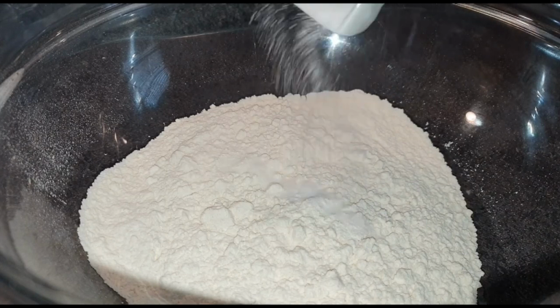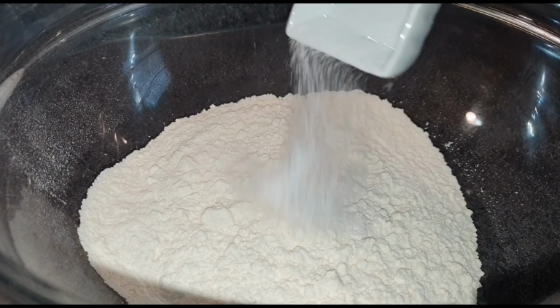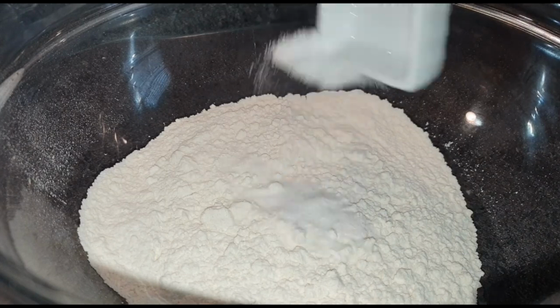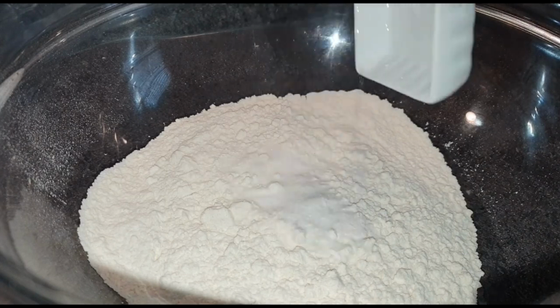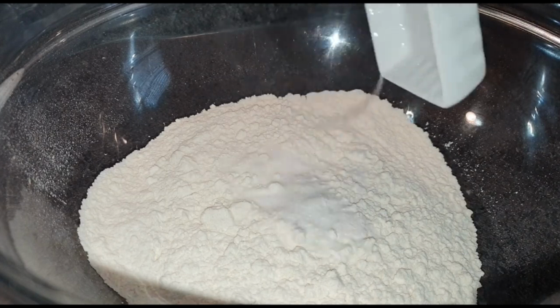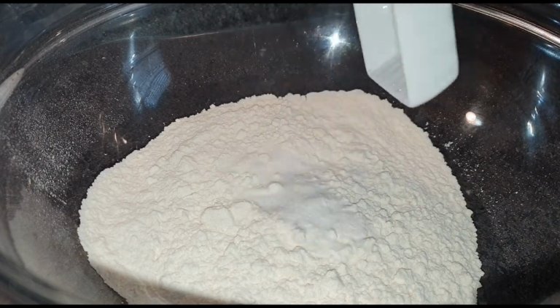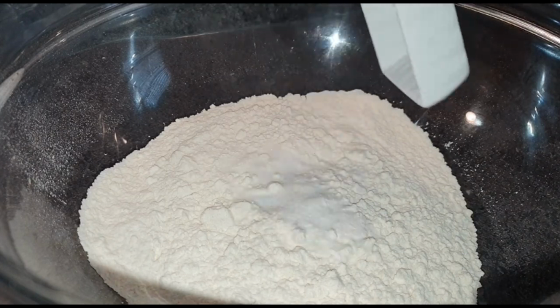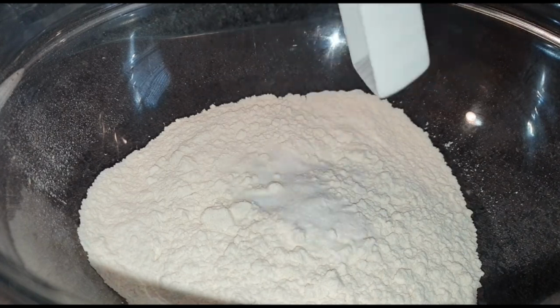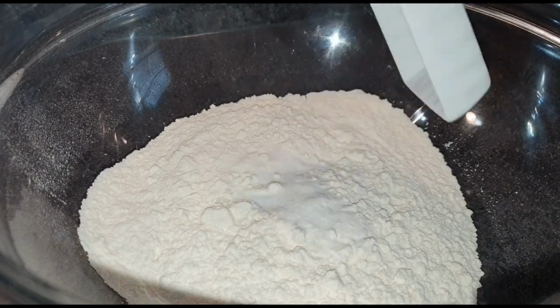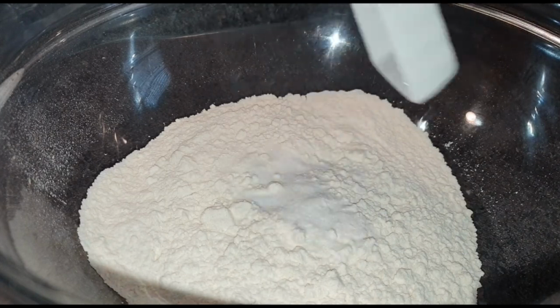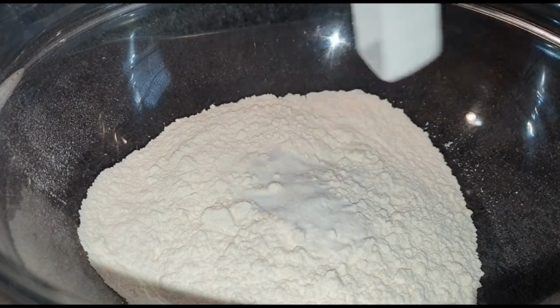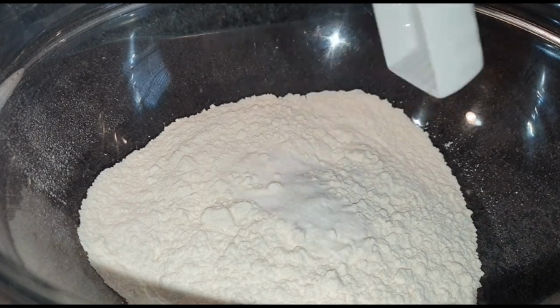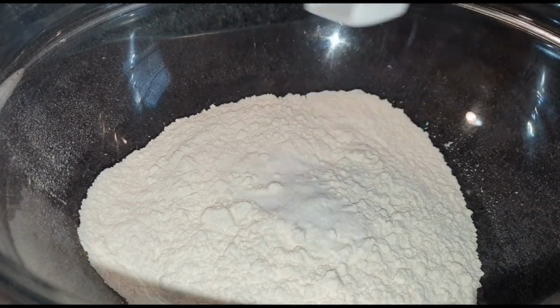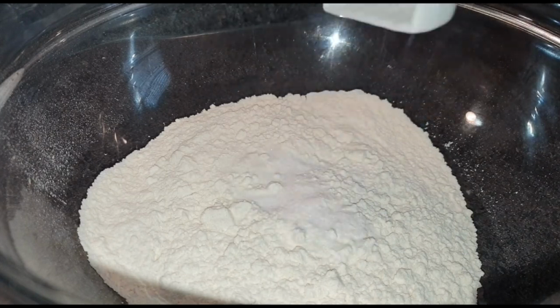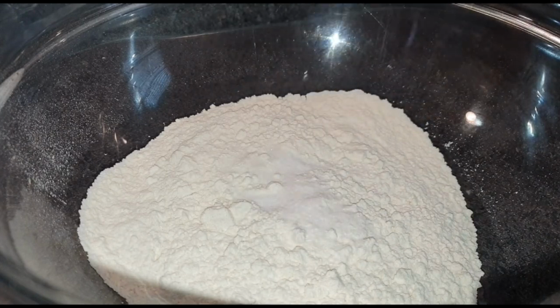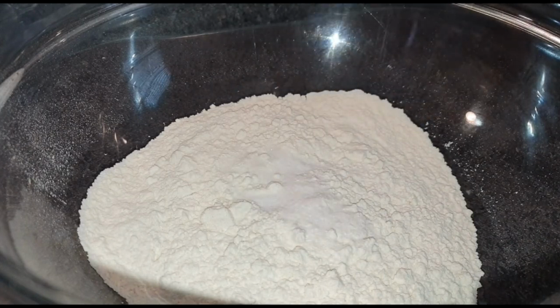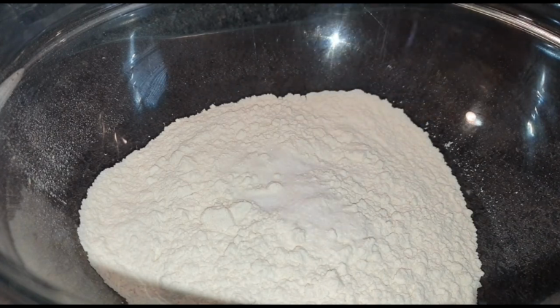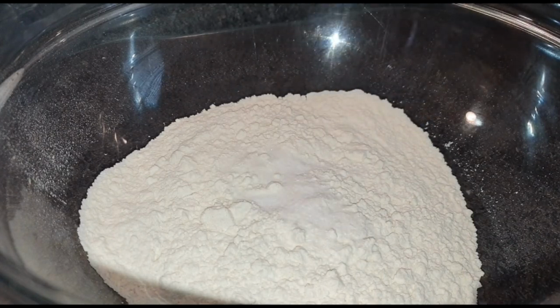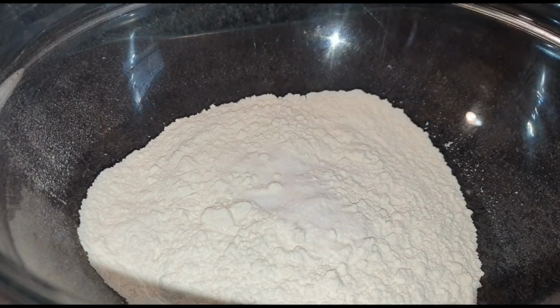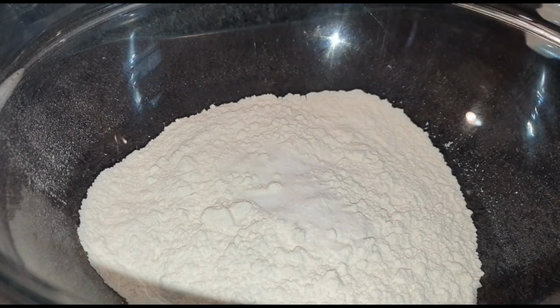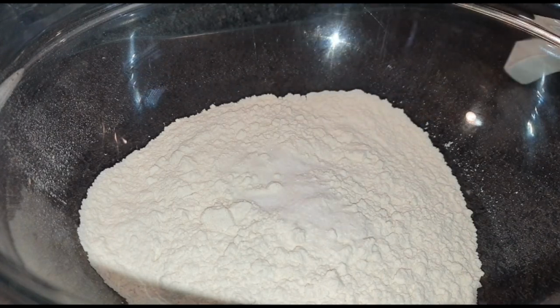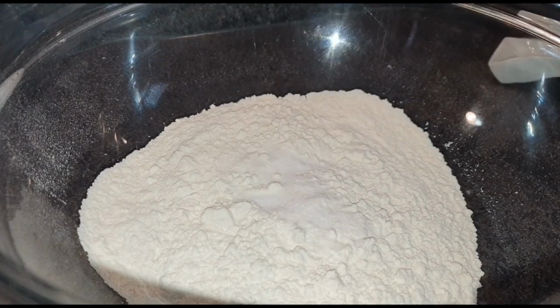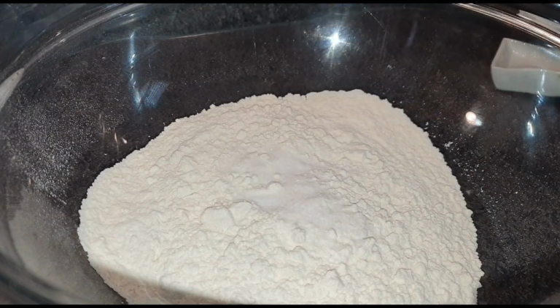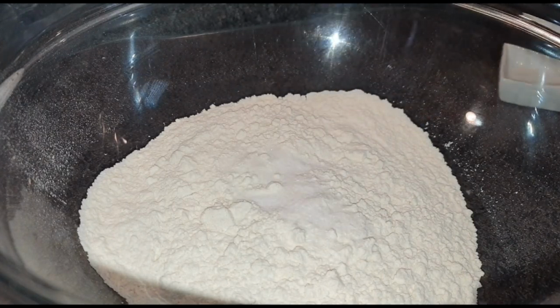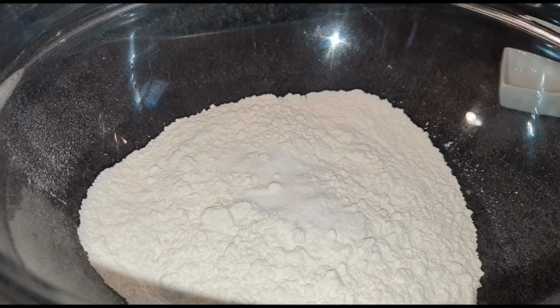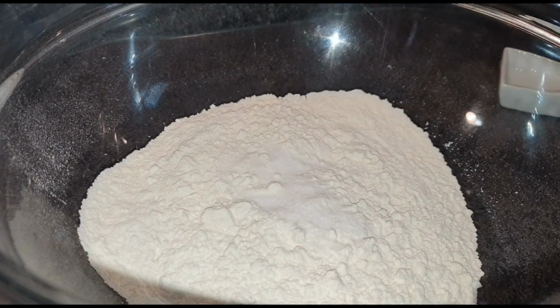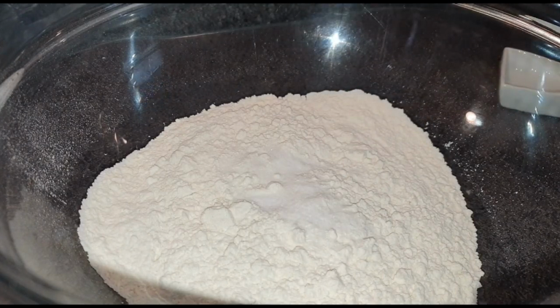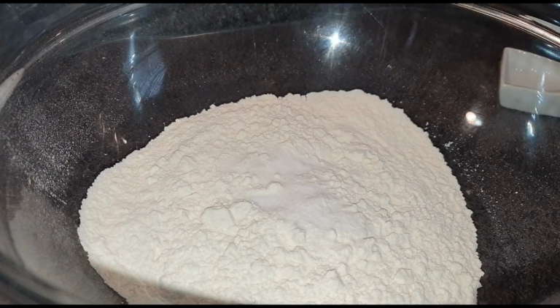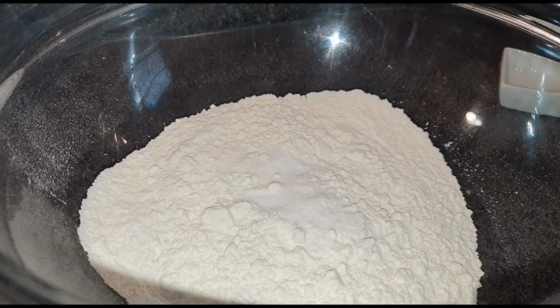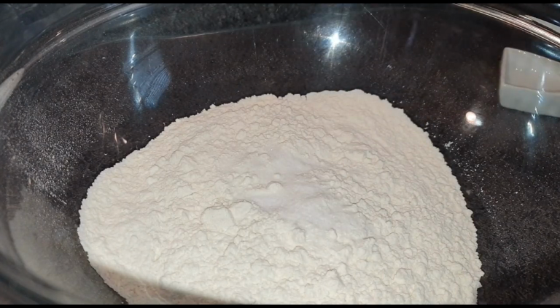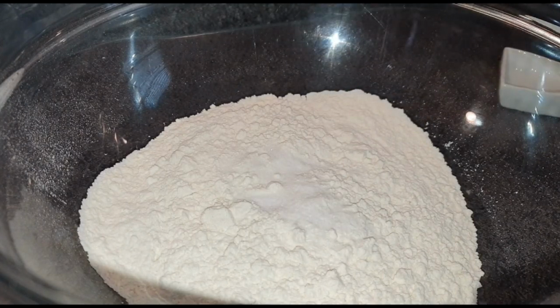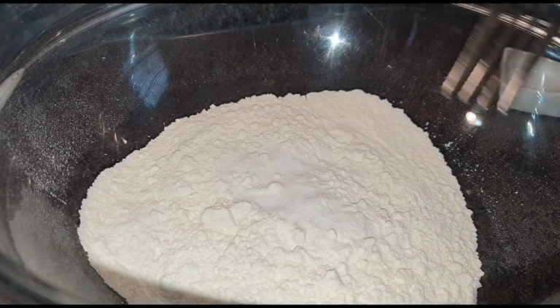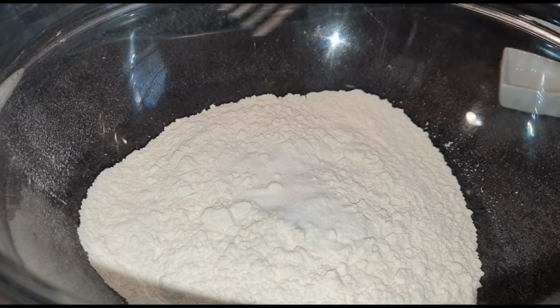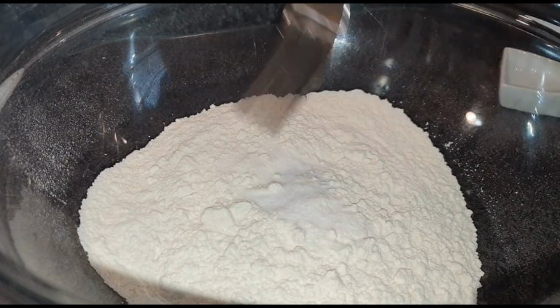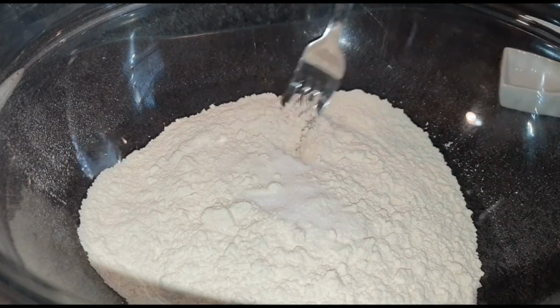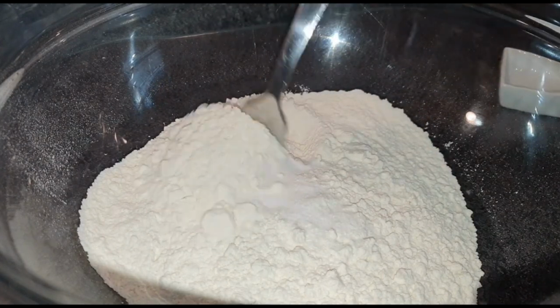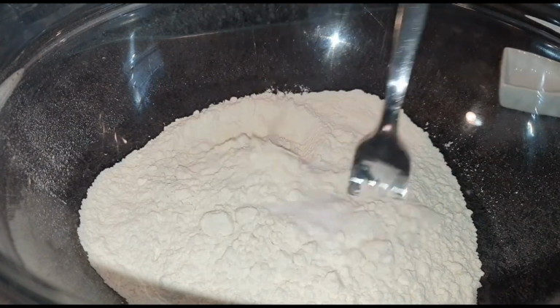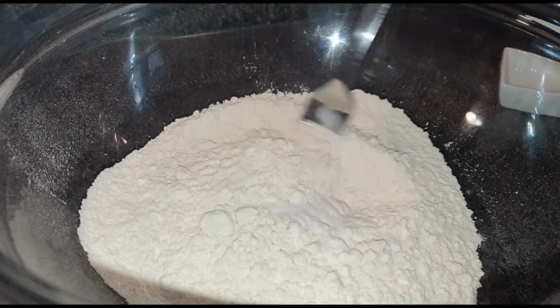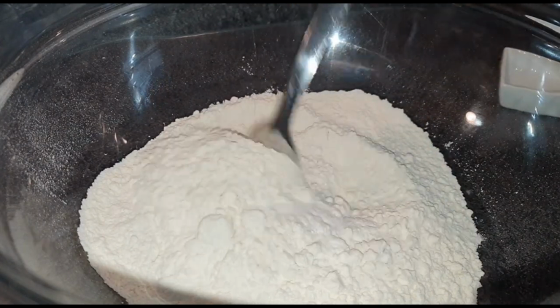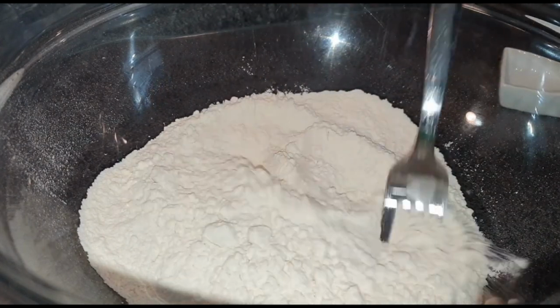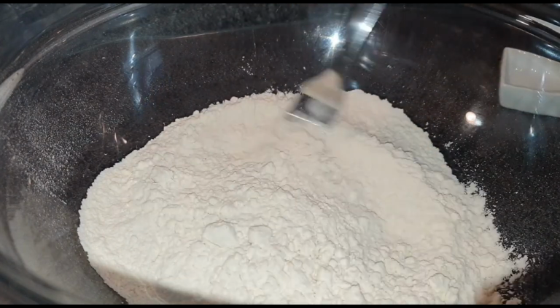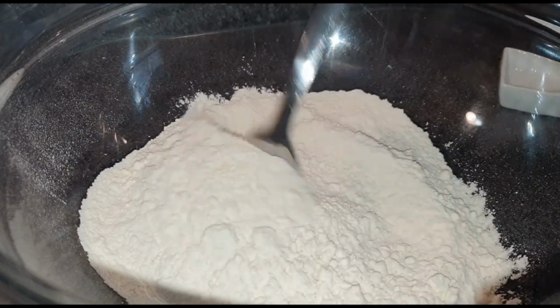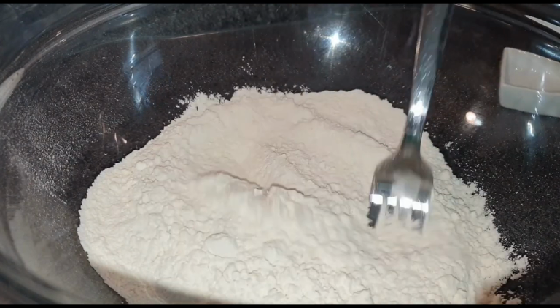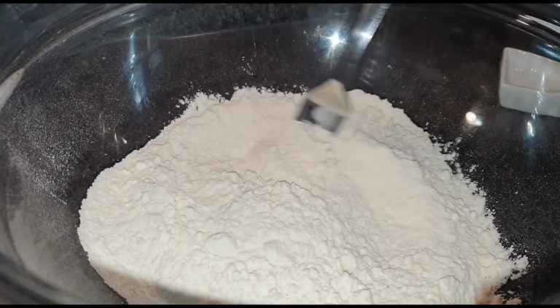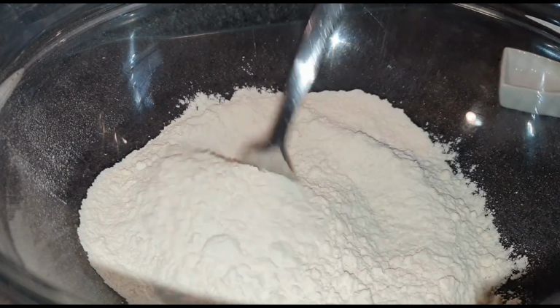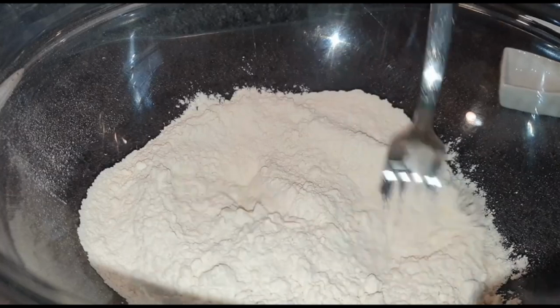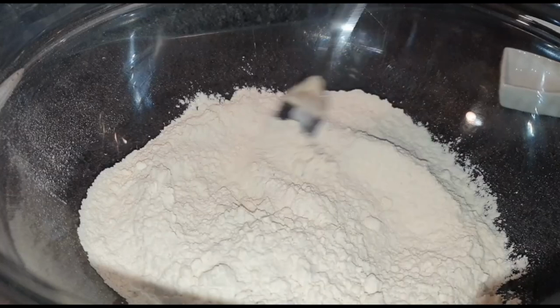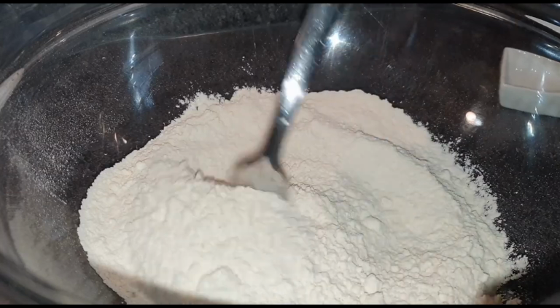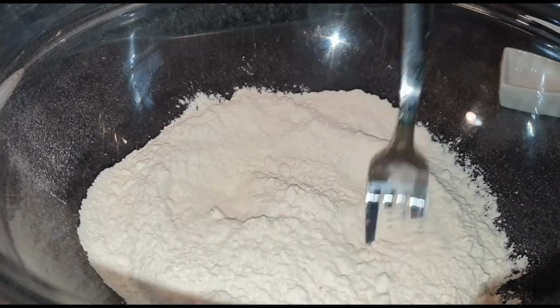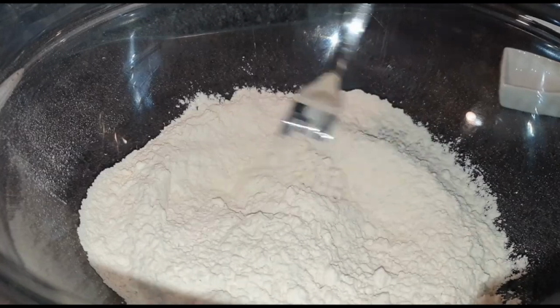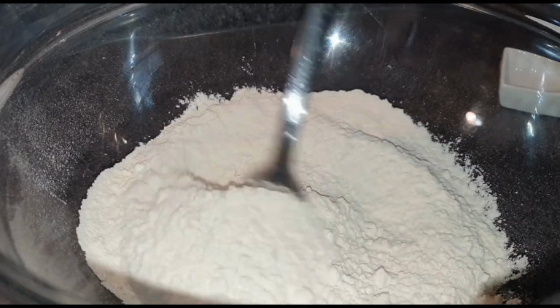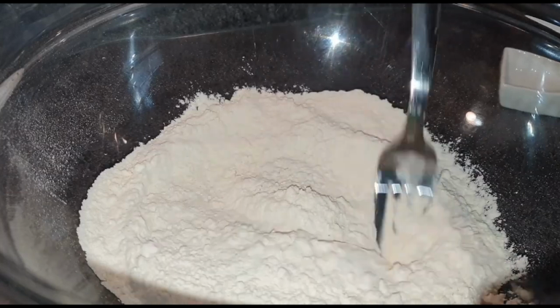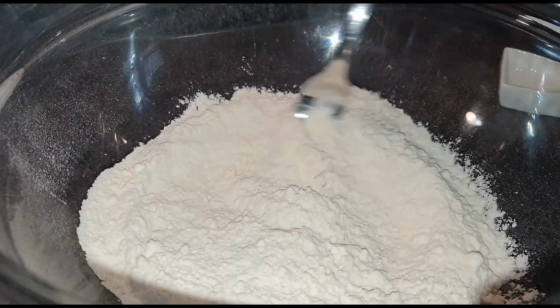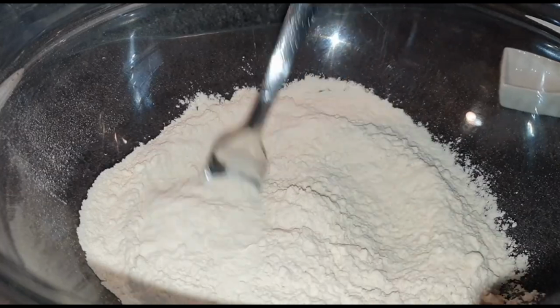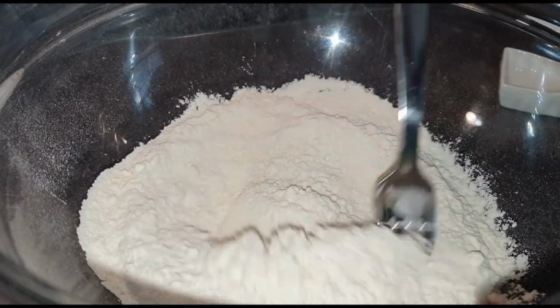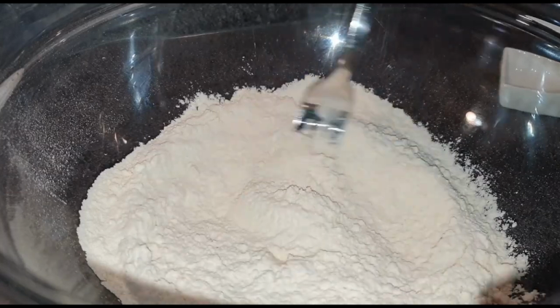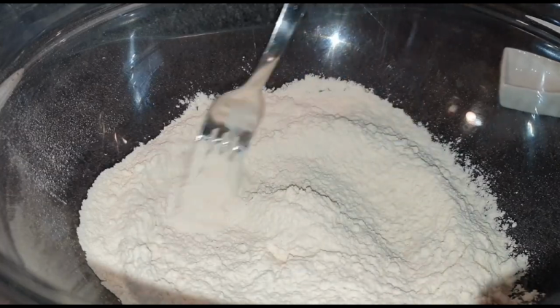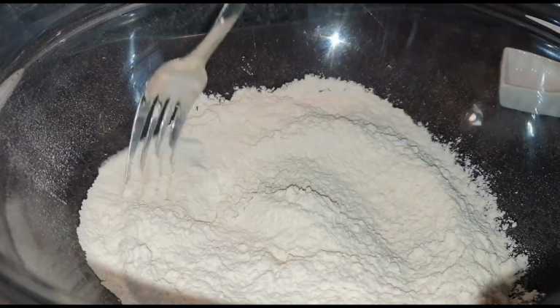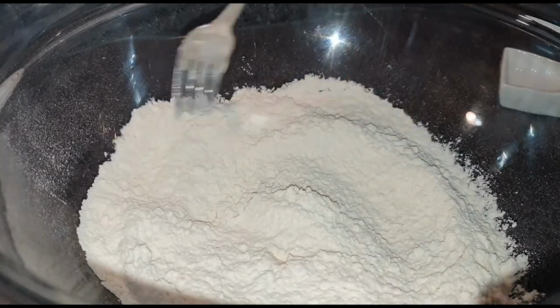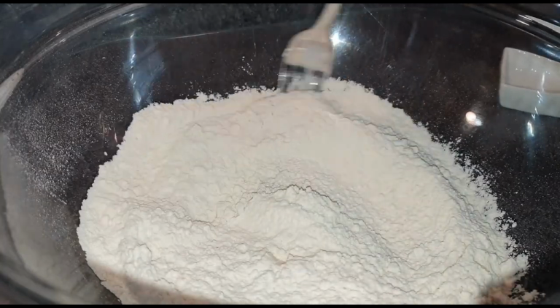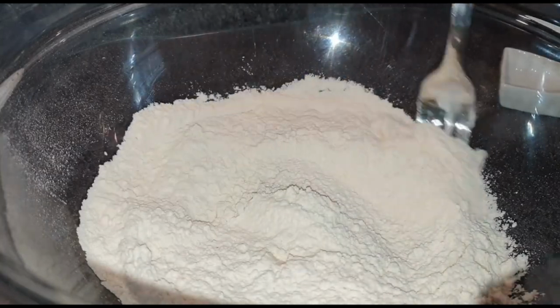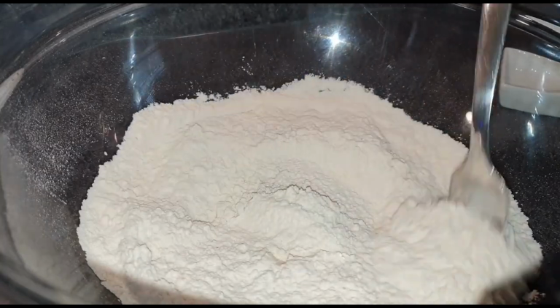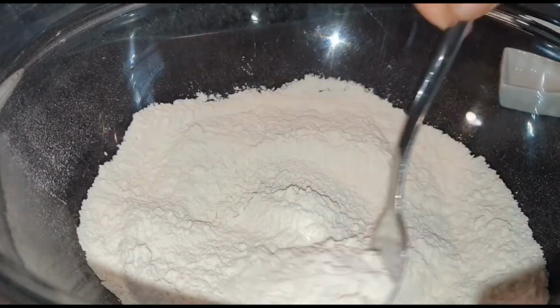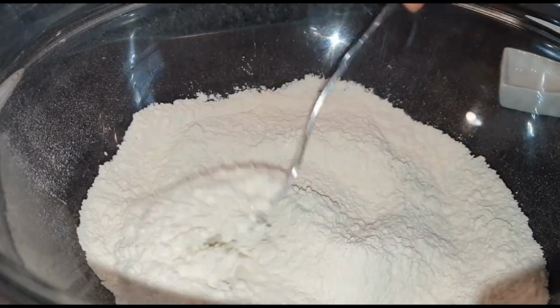Once that is done, we're going to prepare our flour. I'm going to add the baking powder to the all-purpose flour and mix it well.